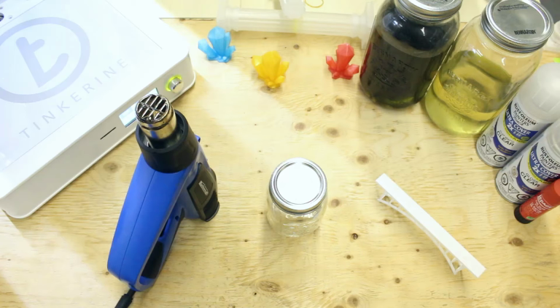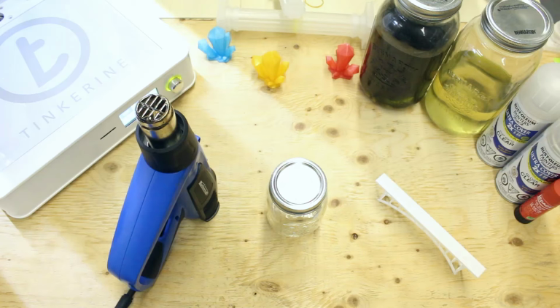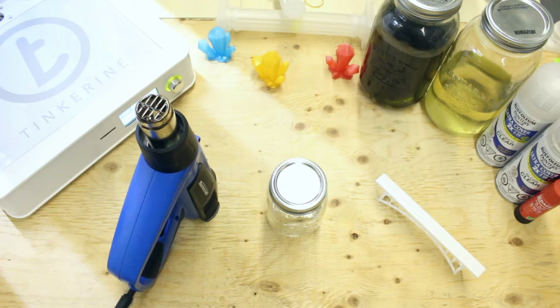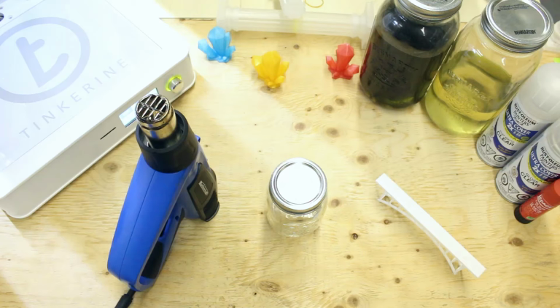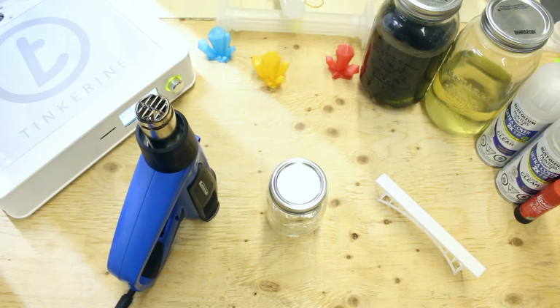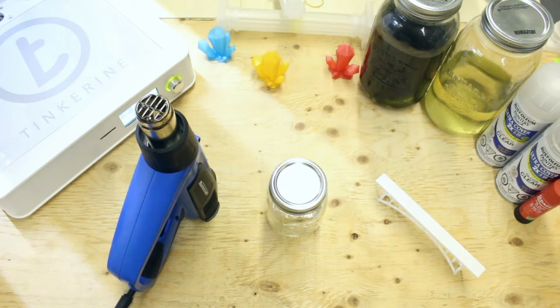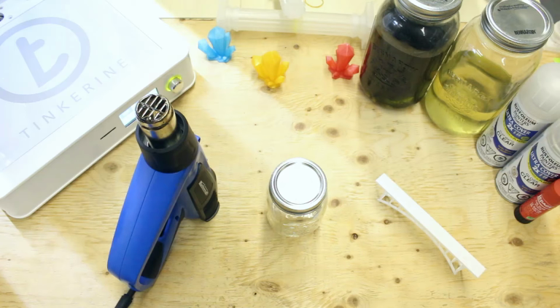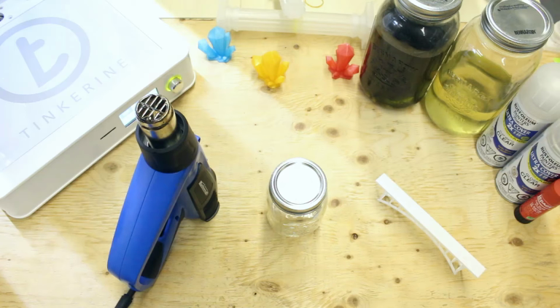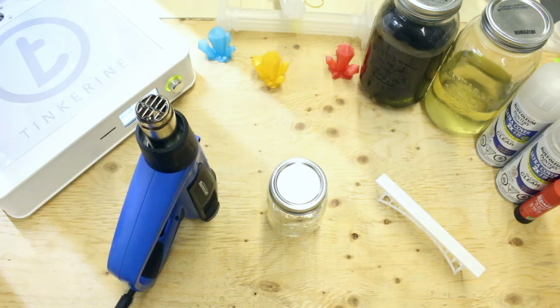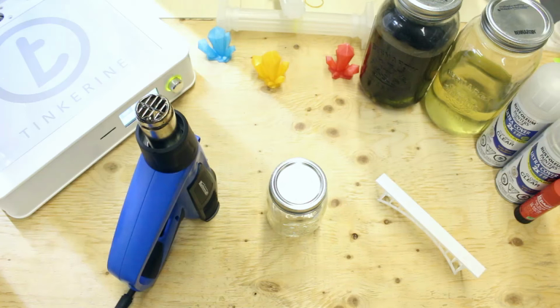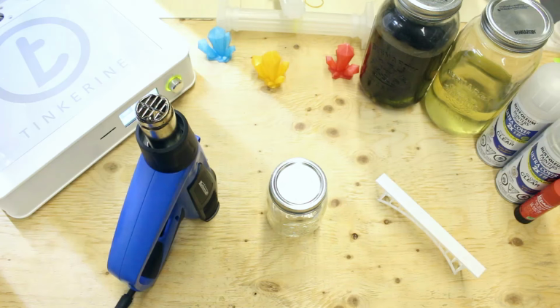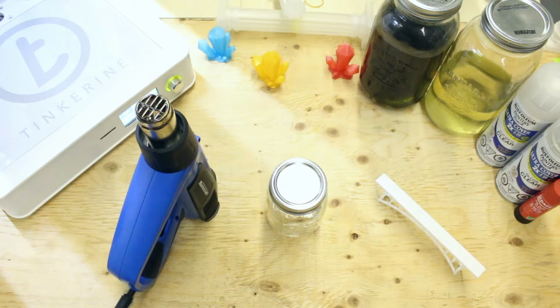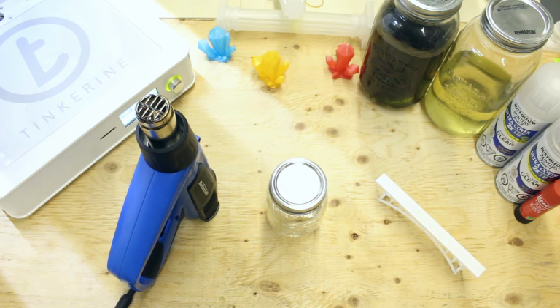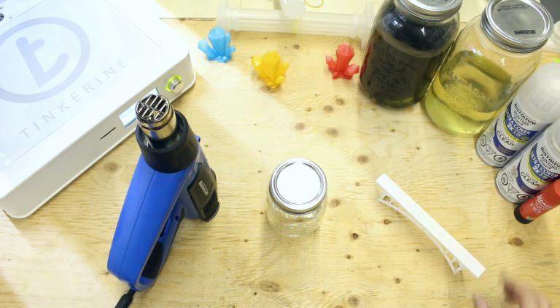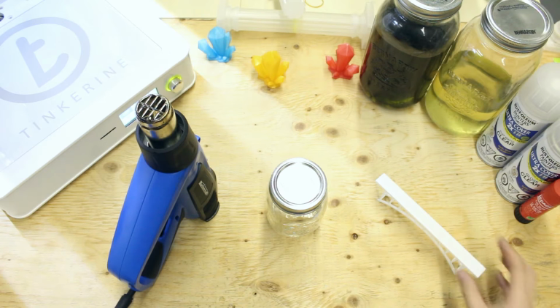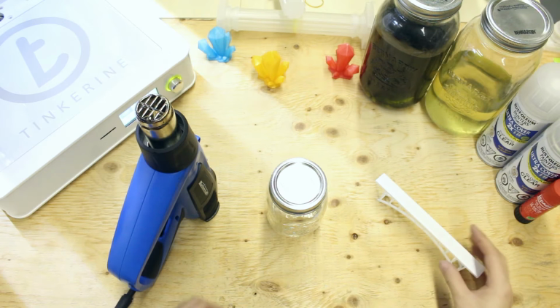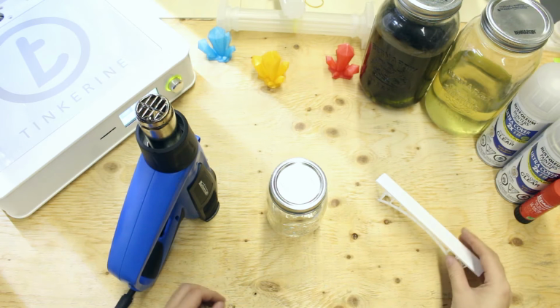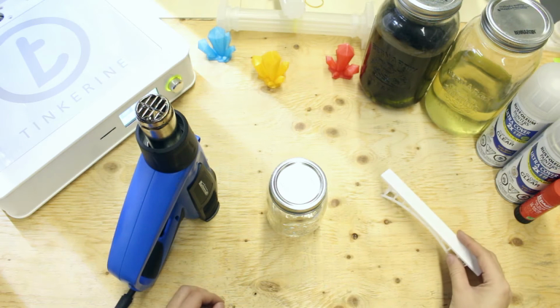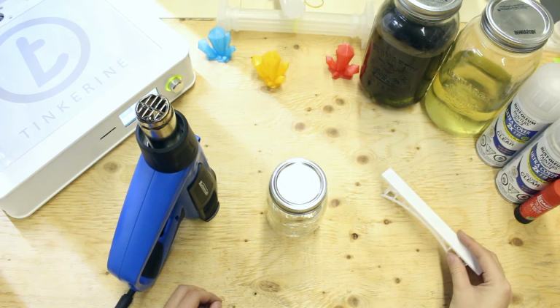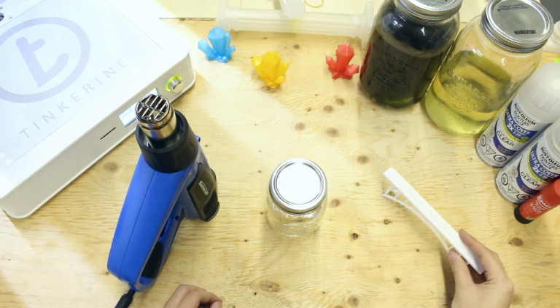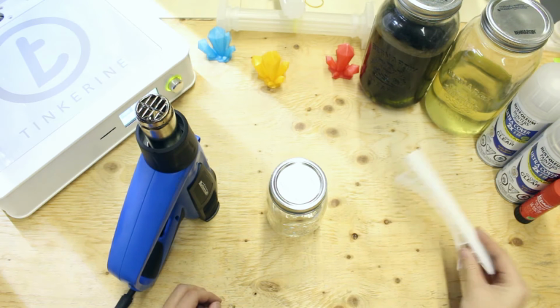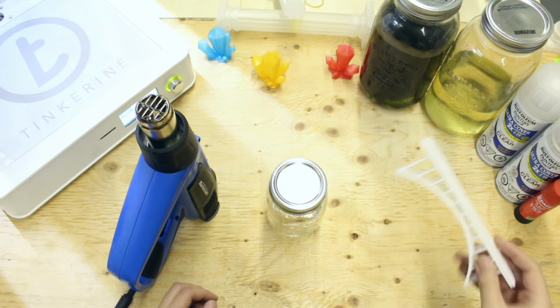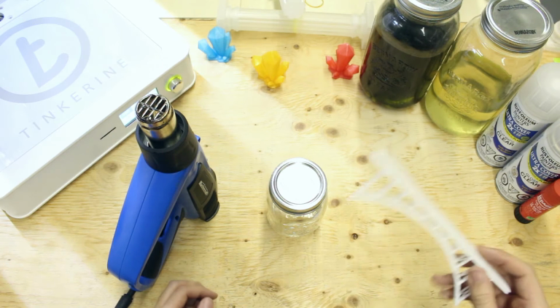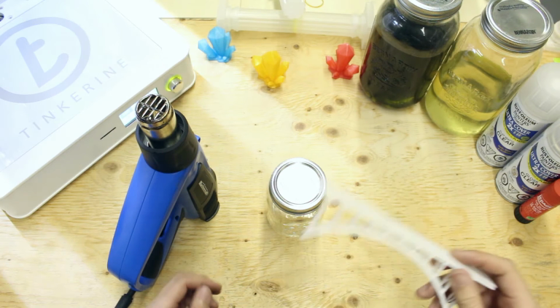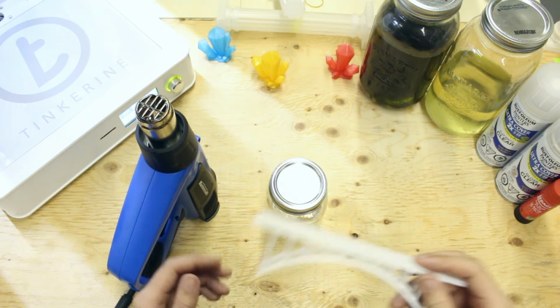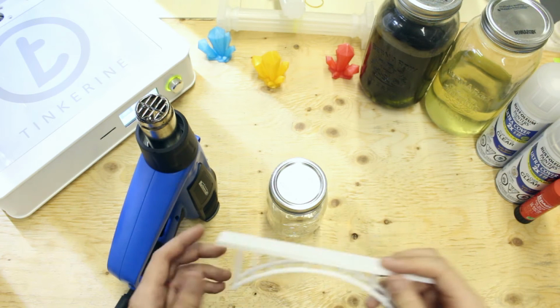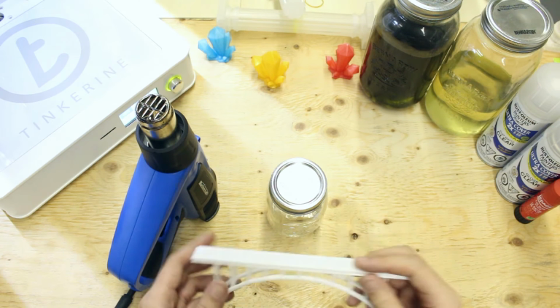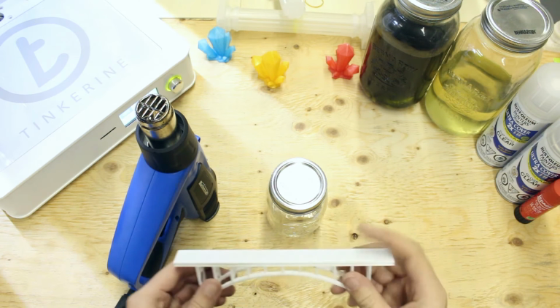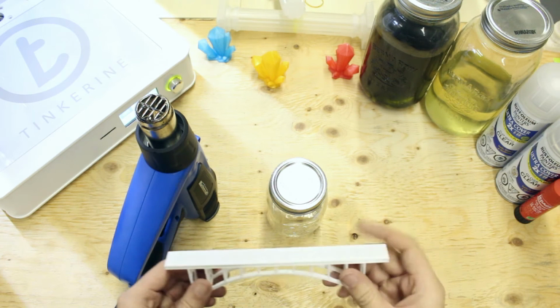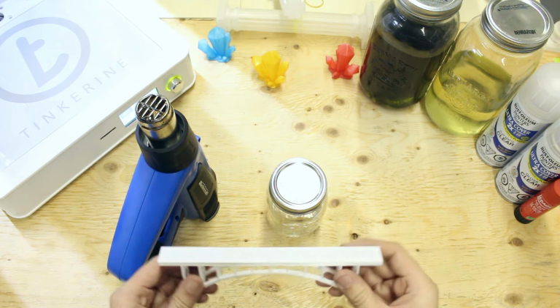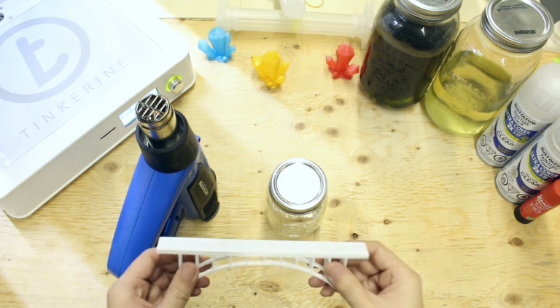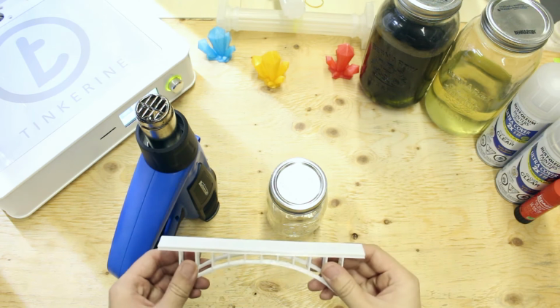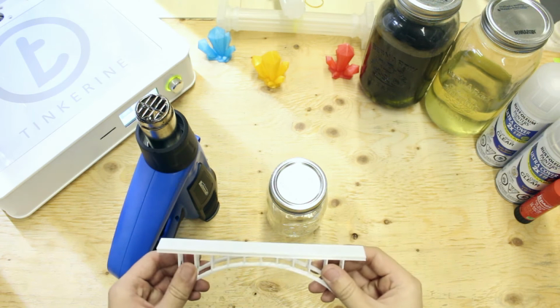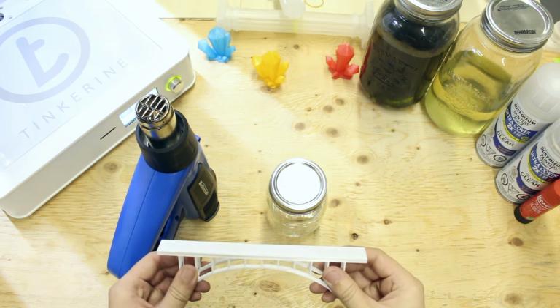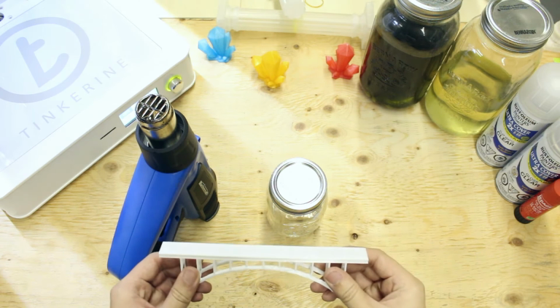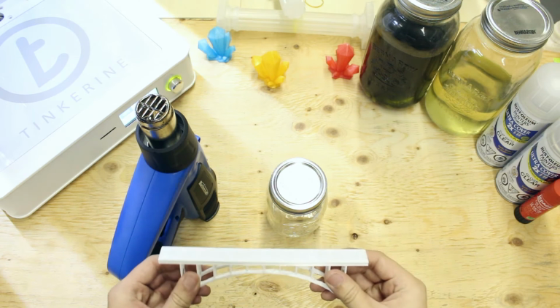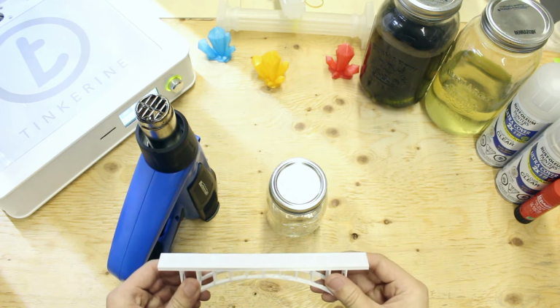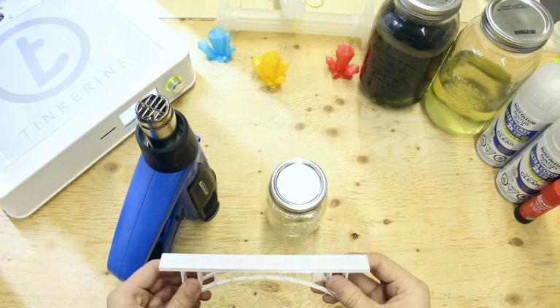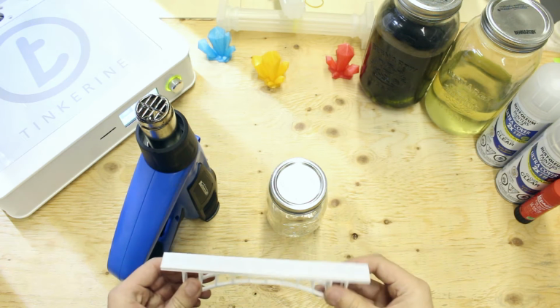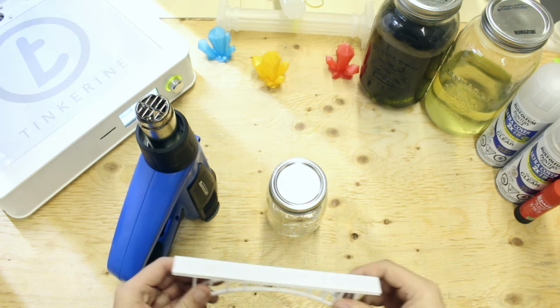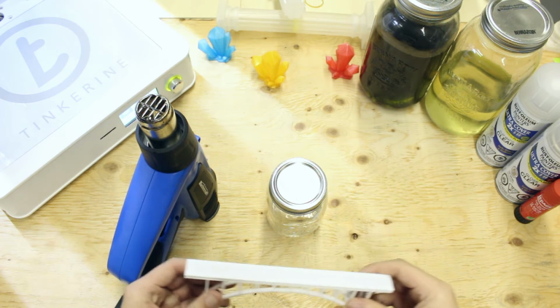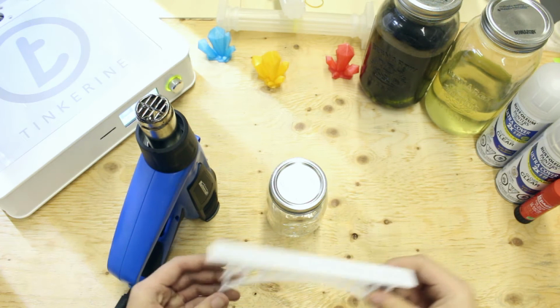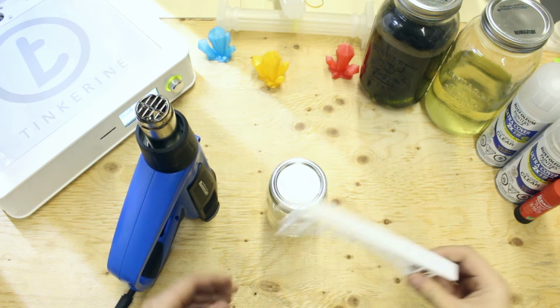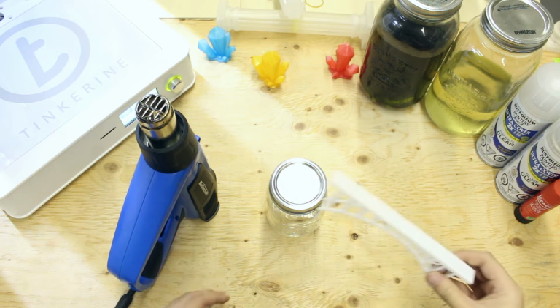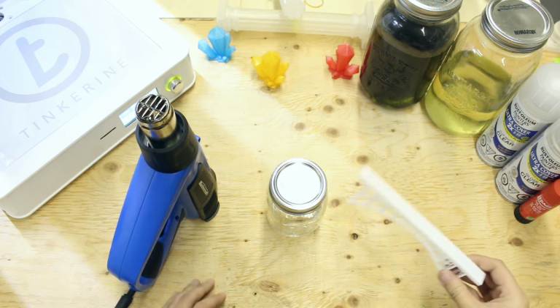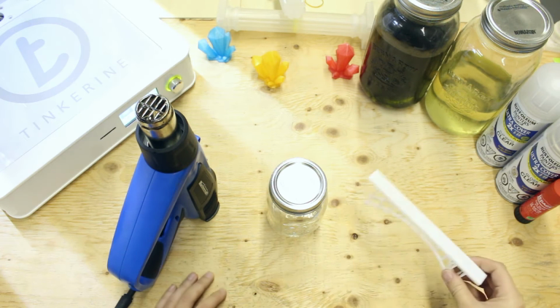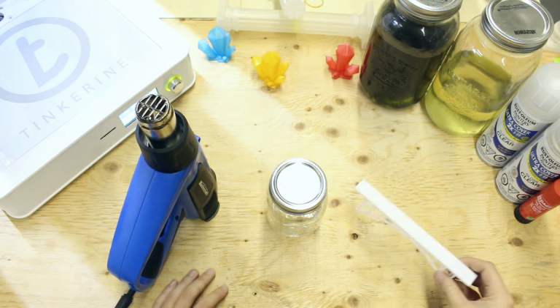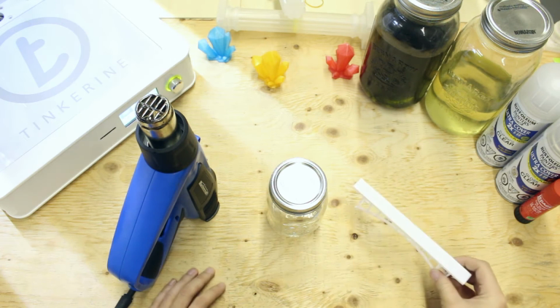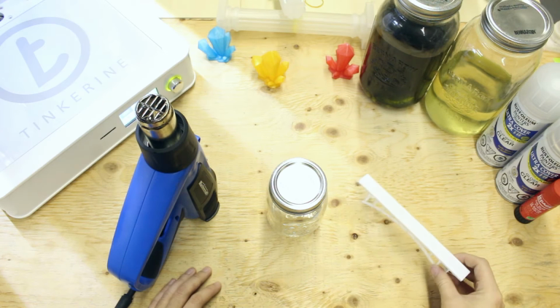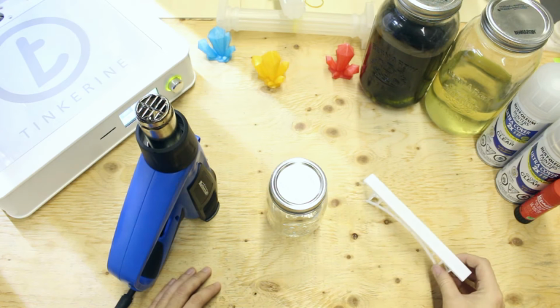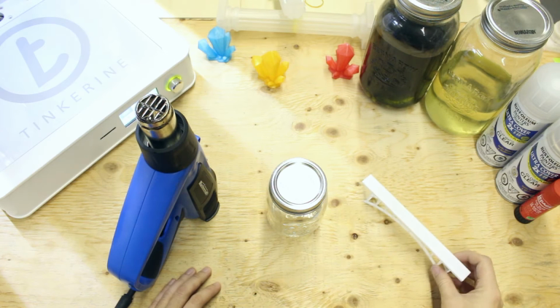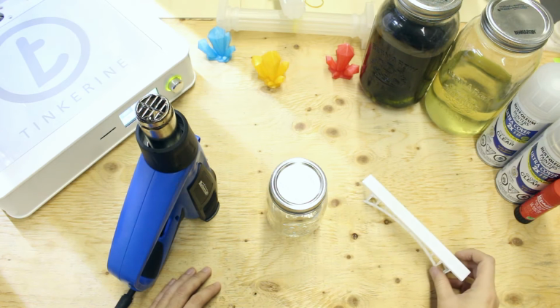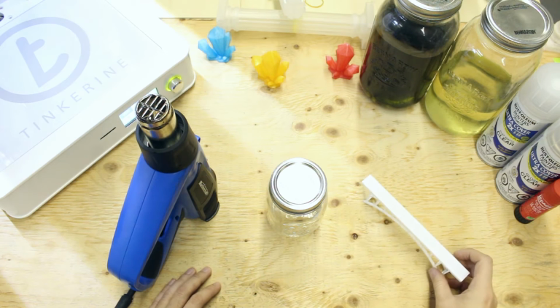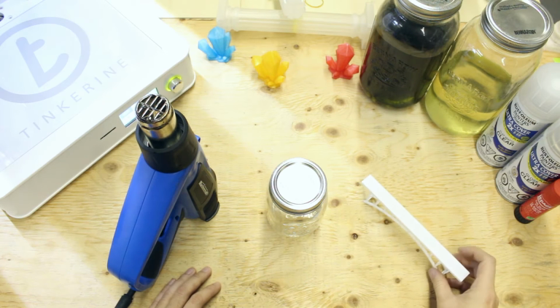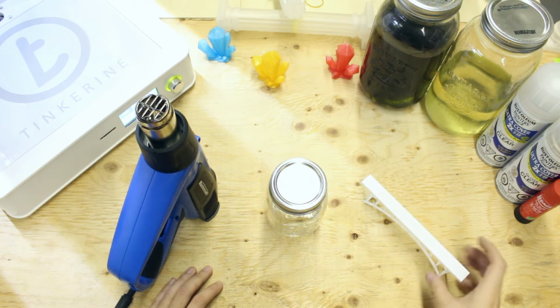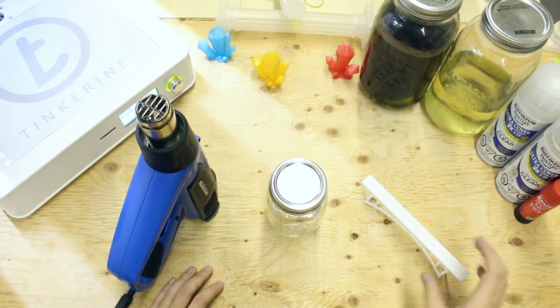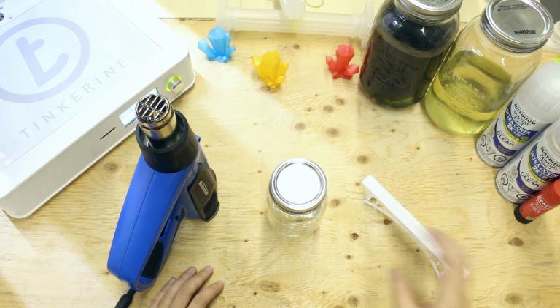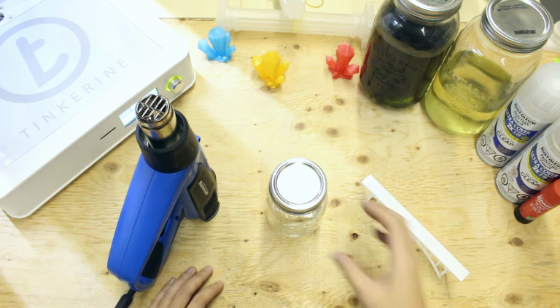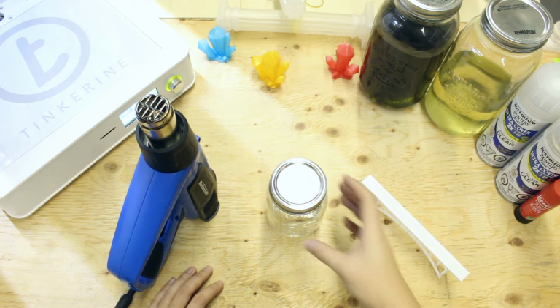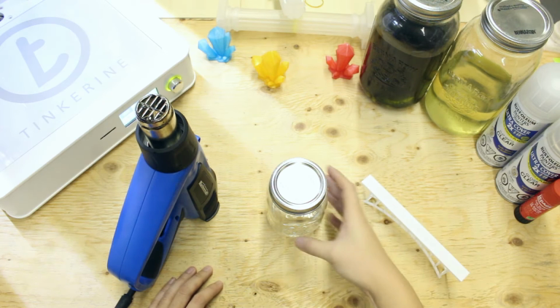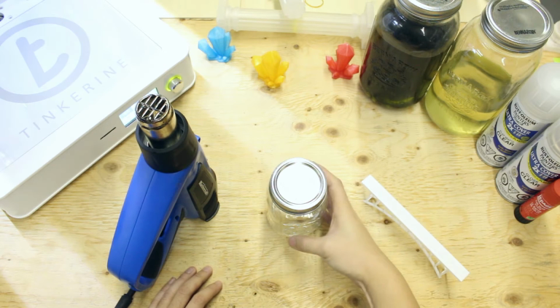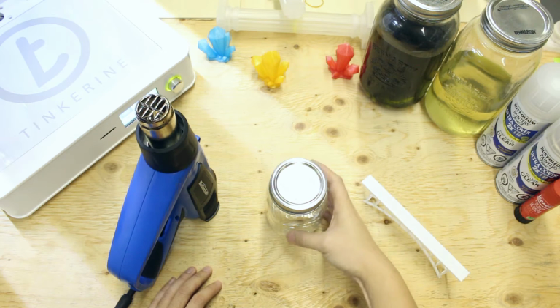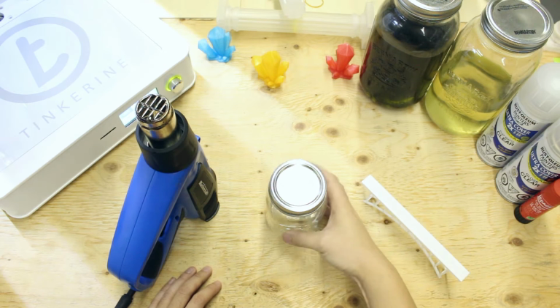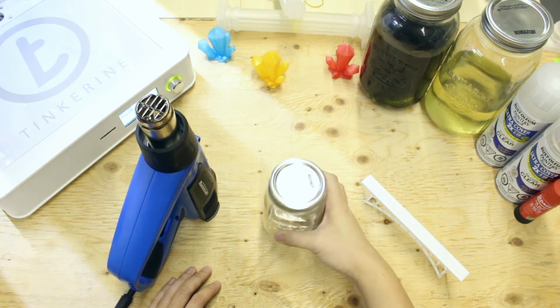Welcome to another episode of Tinkerina Experience. Today we are going to test out the heat resistance of our line of premium PLA filament.